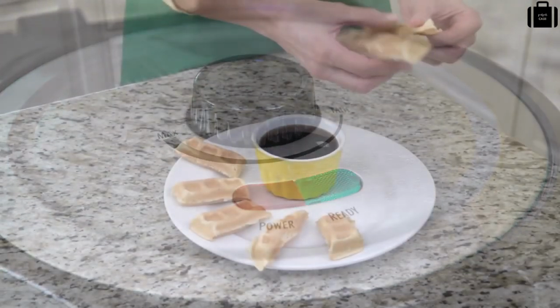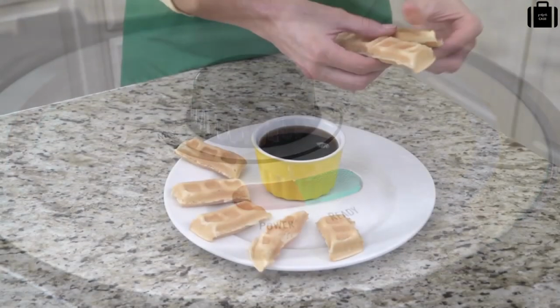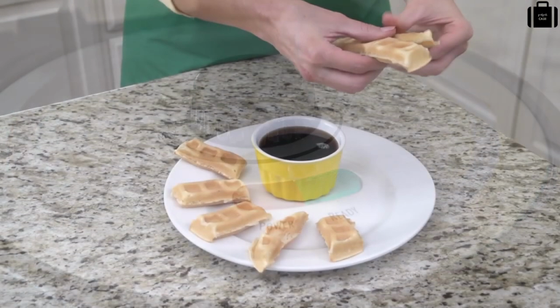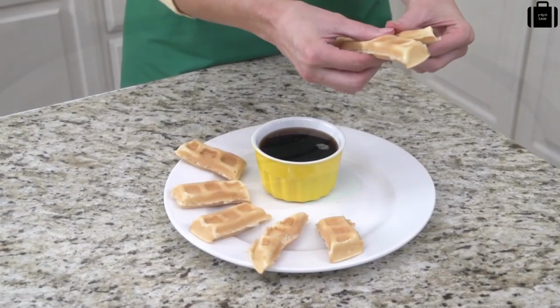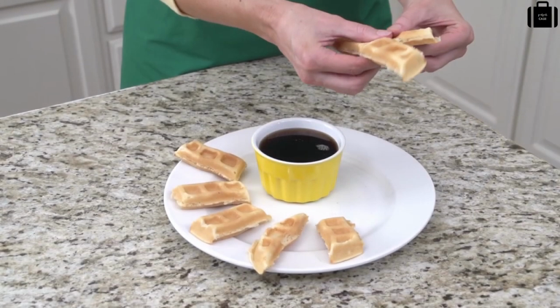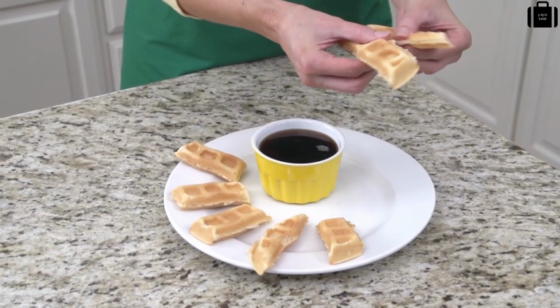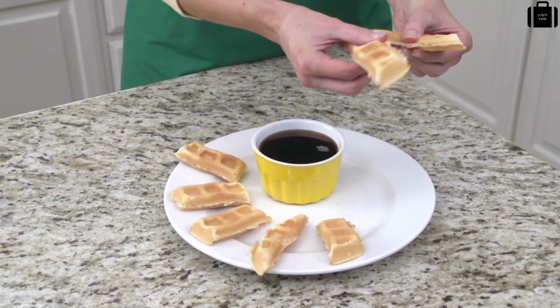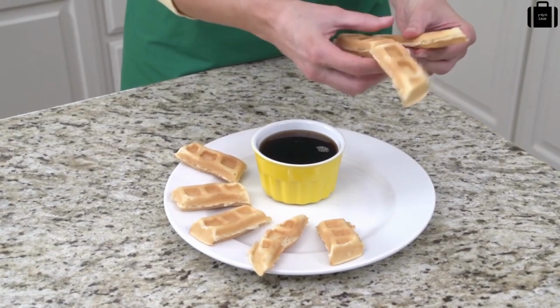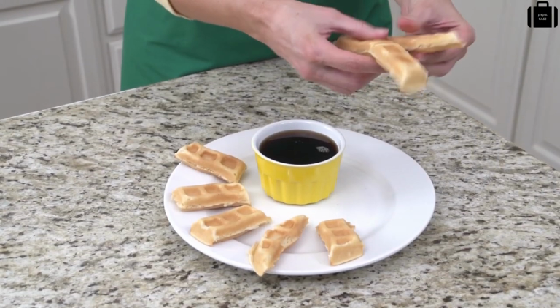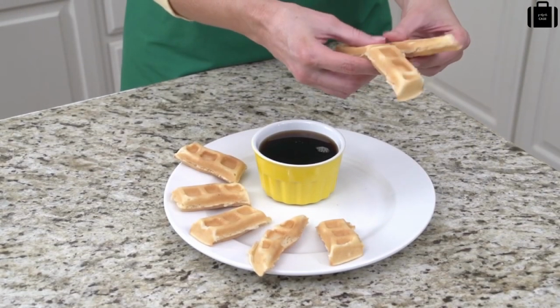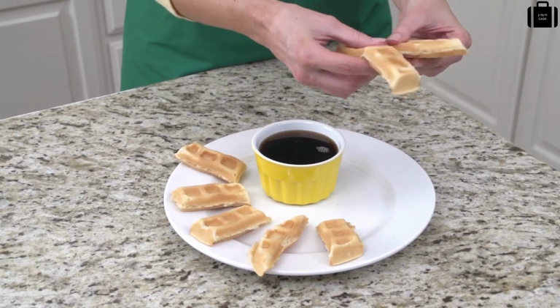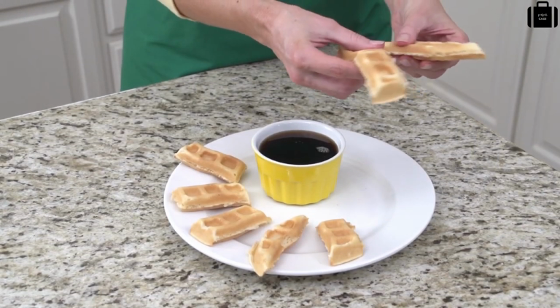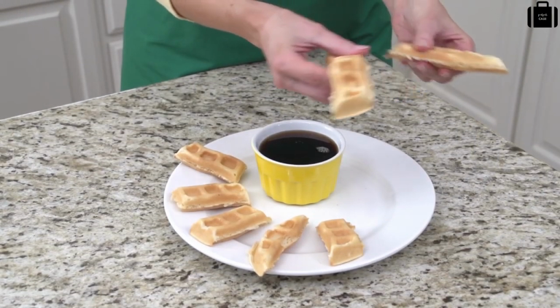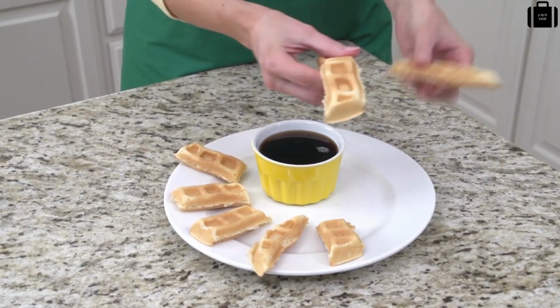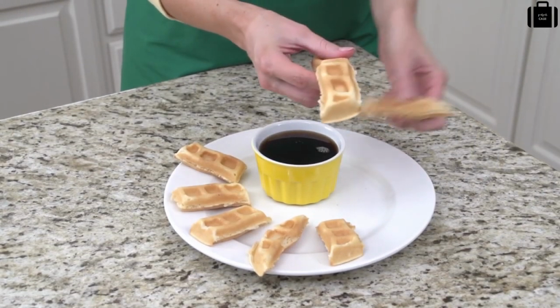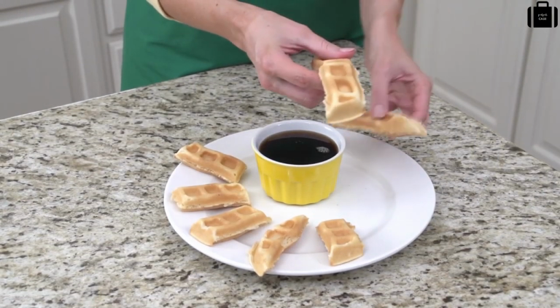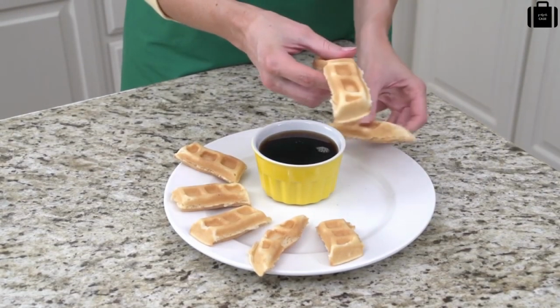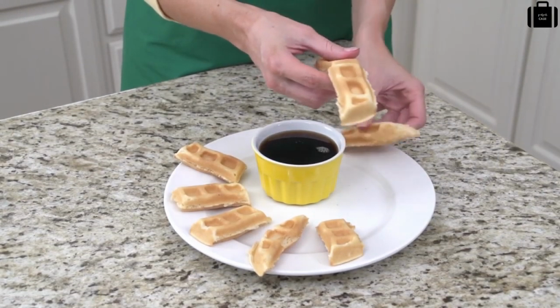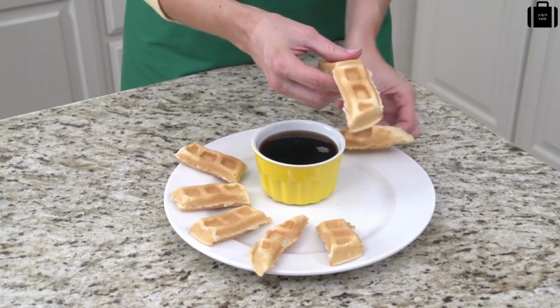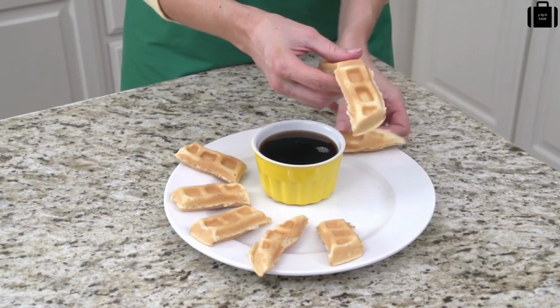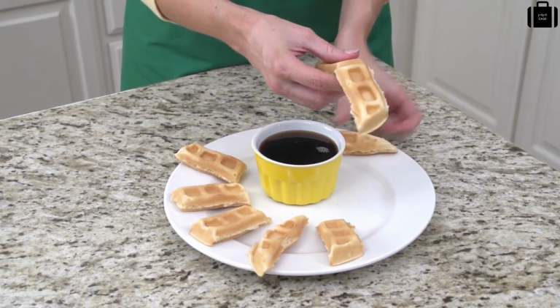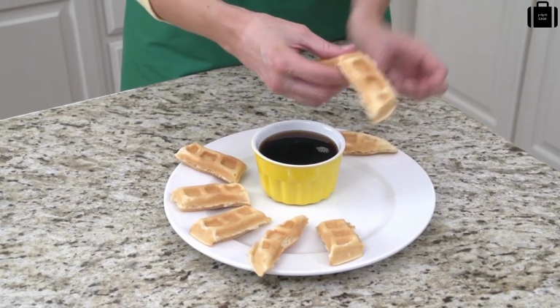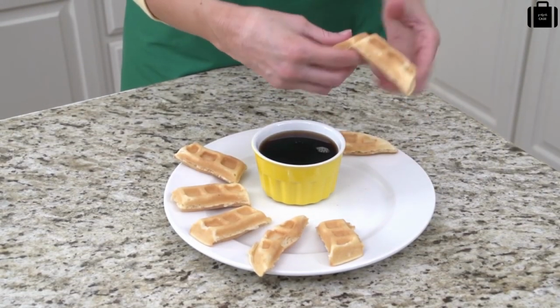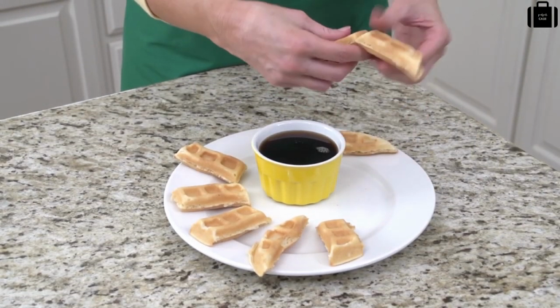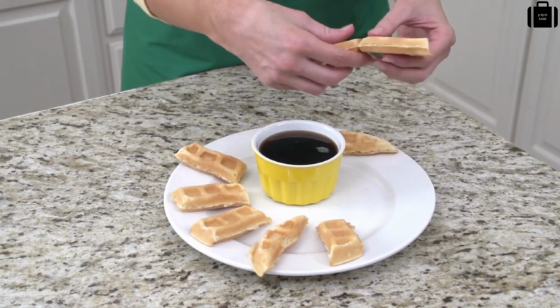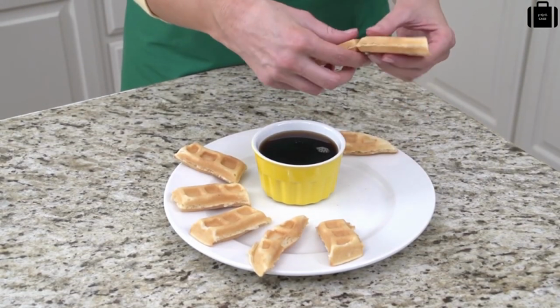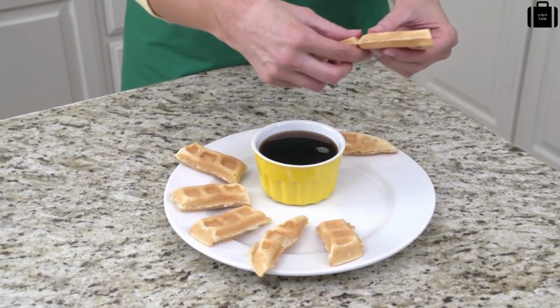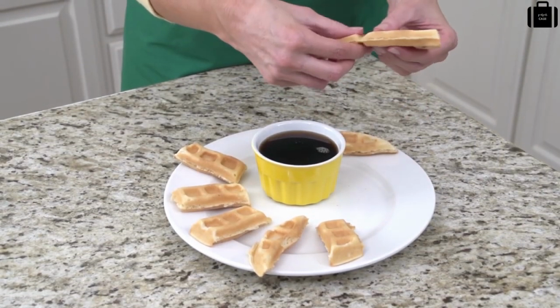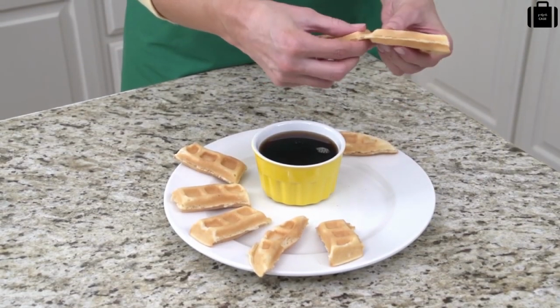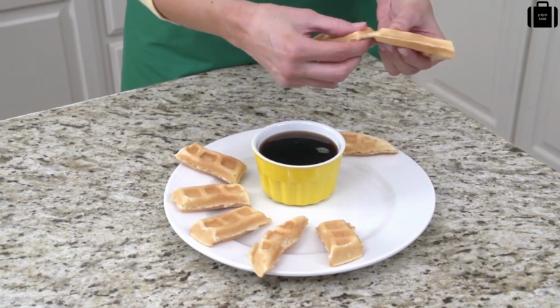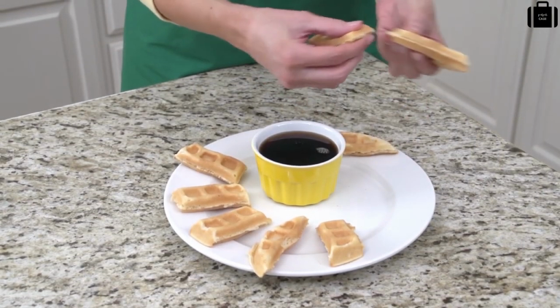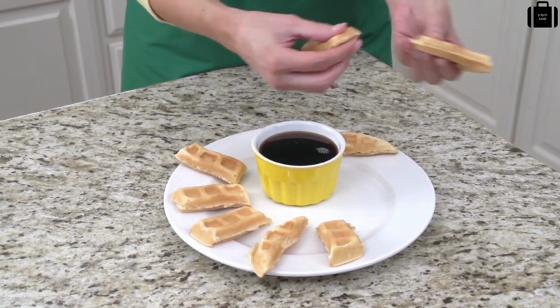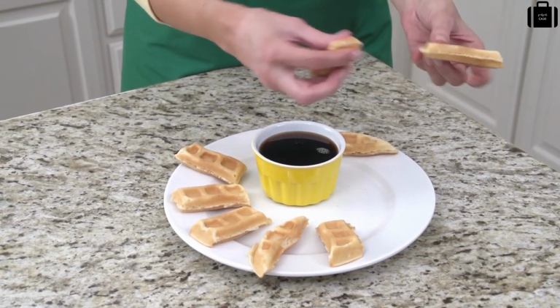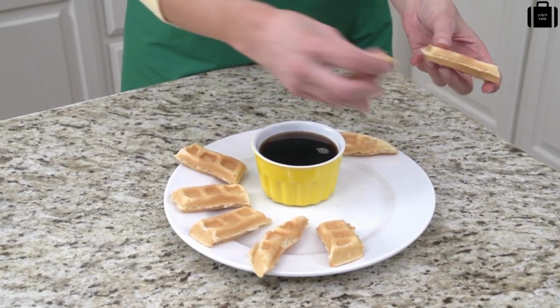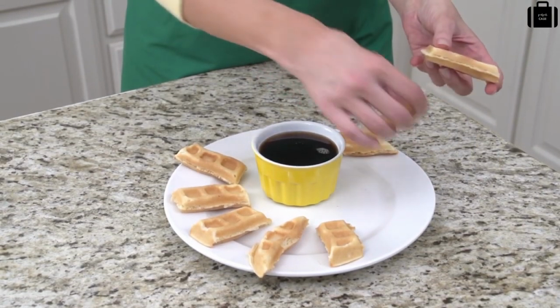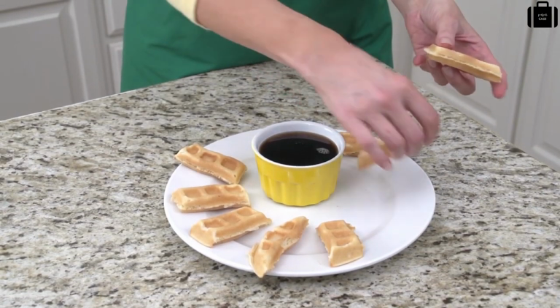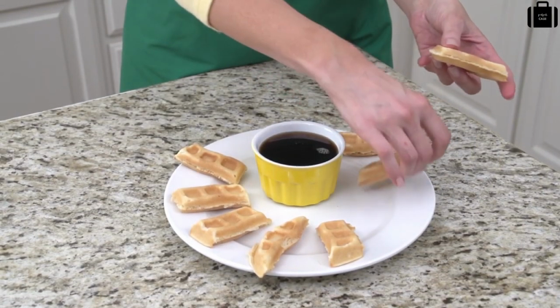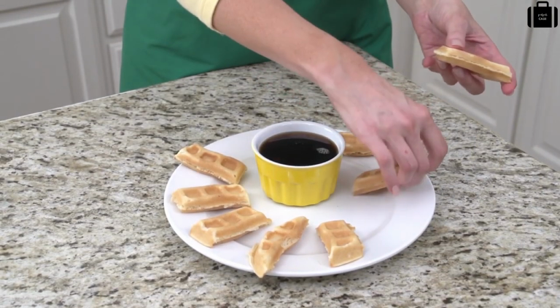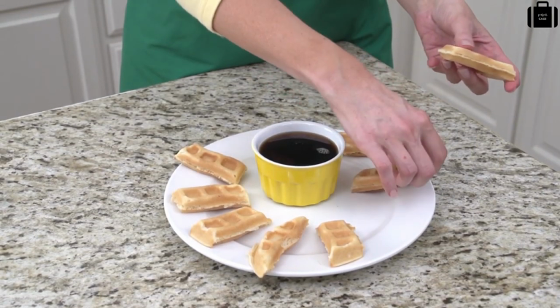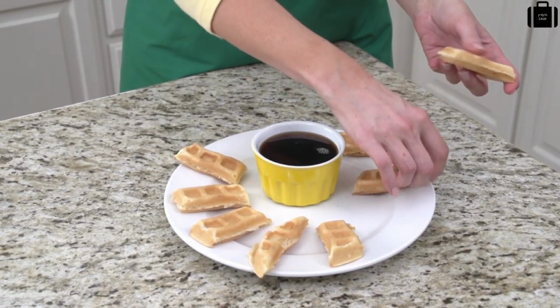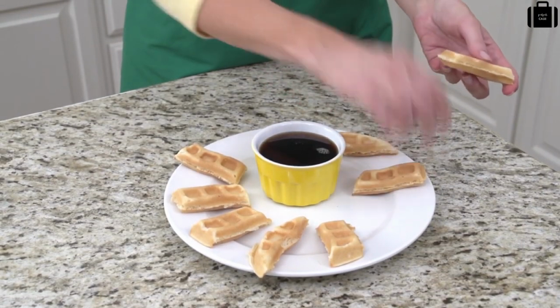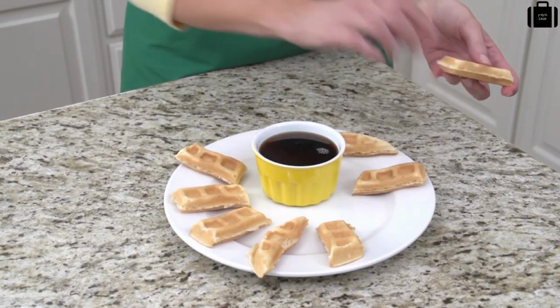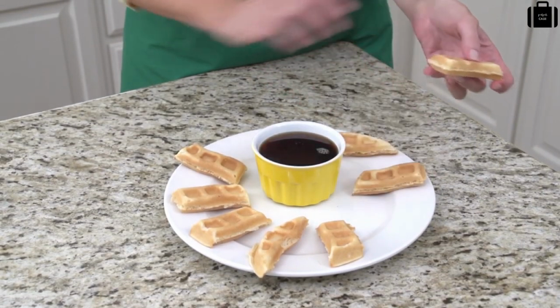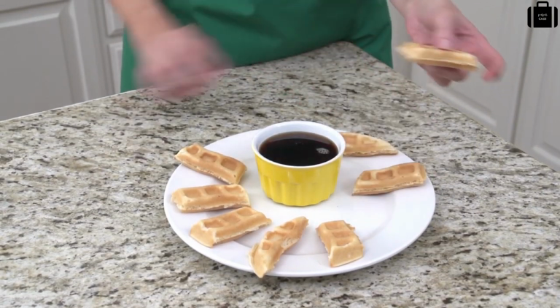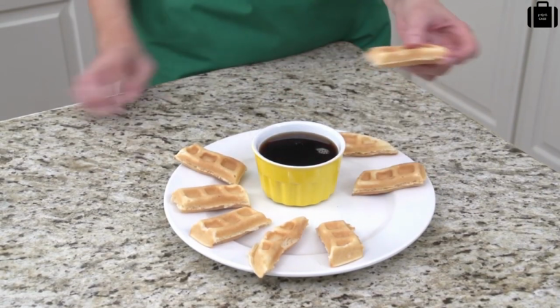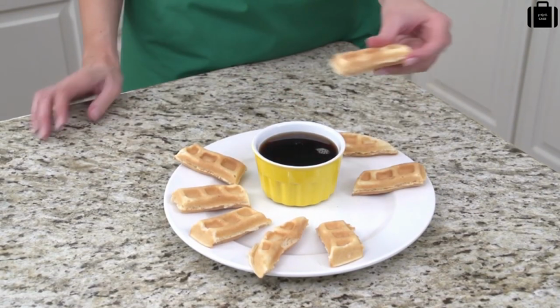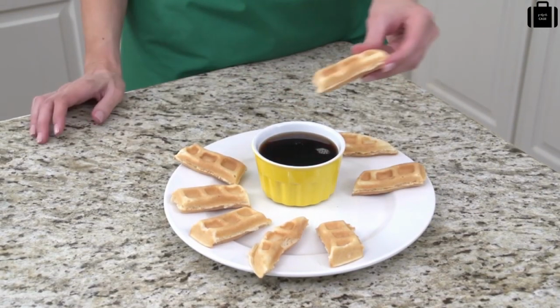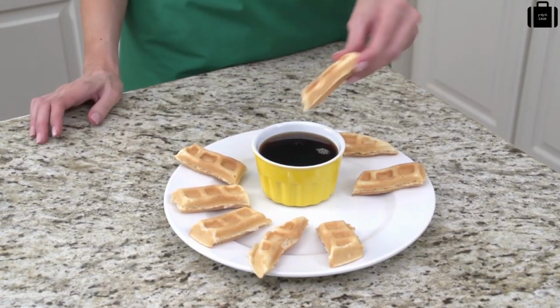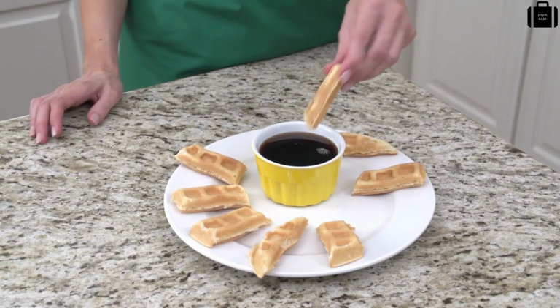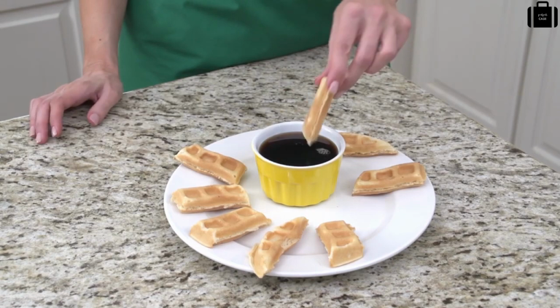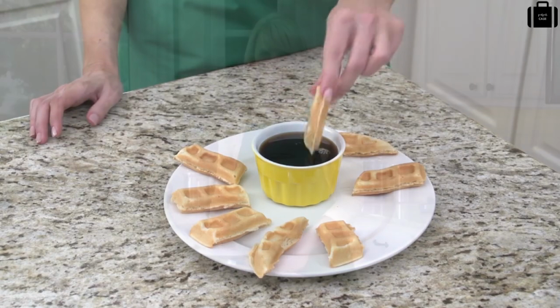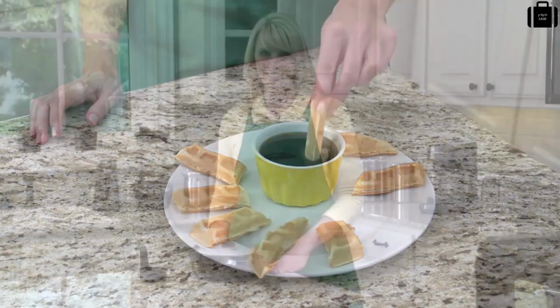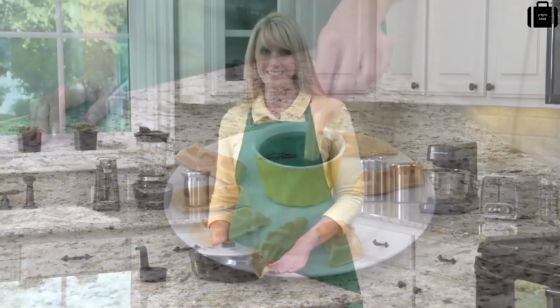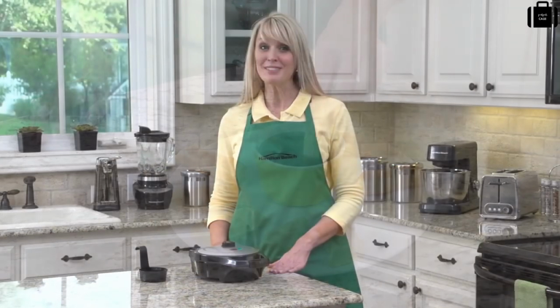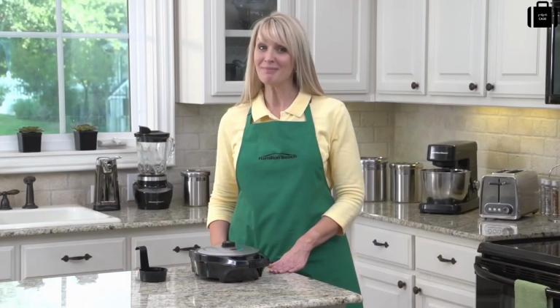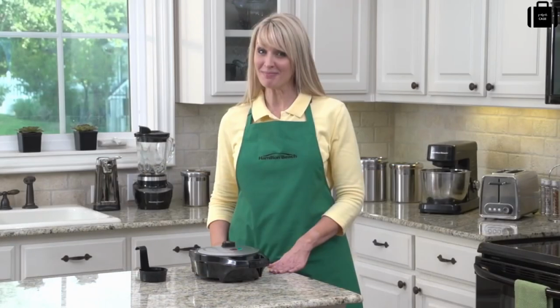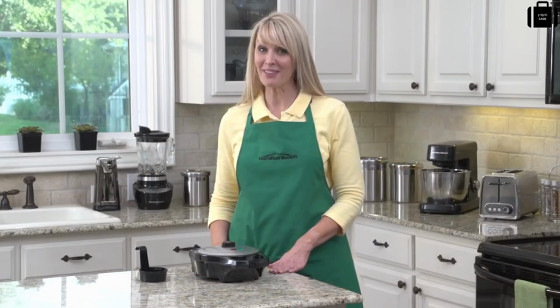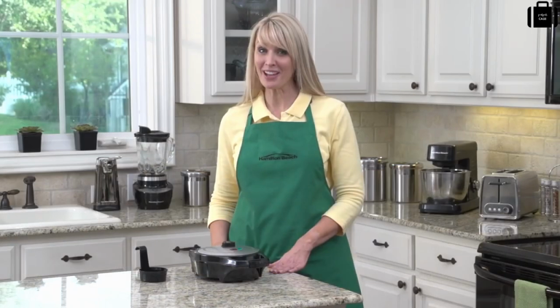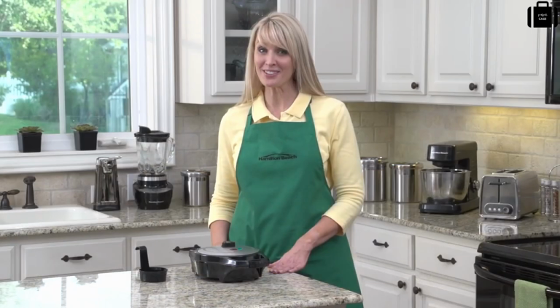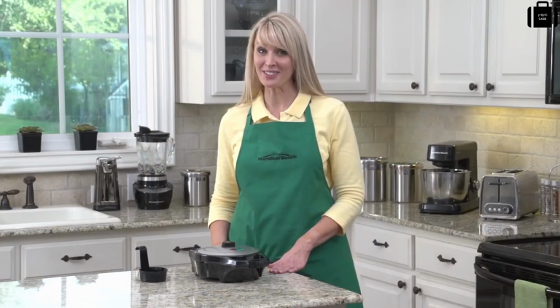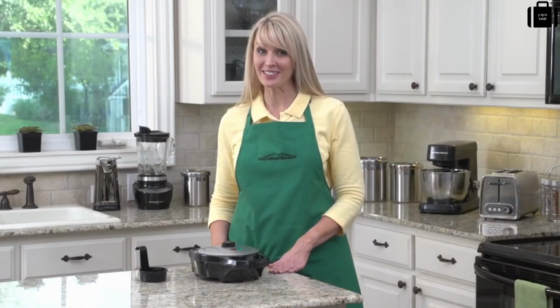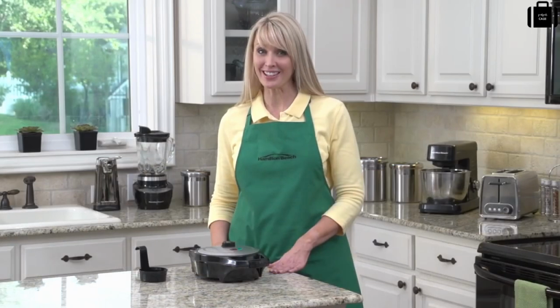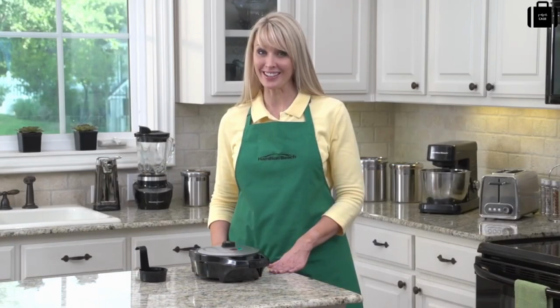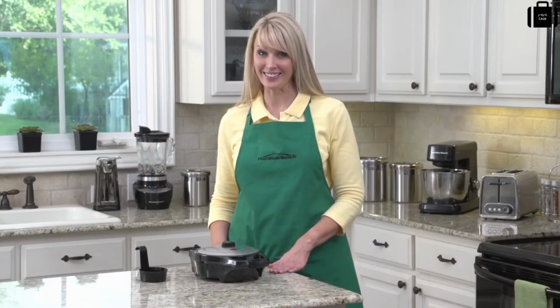What's really great about it is you can enjoy your waffle whole or break it into eight sticks for fun and easy dipping. Now that's good thinking.